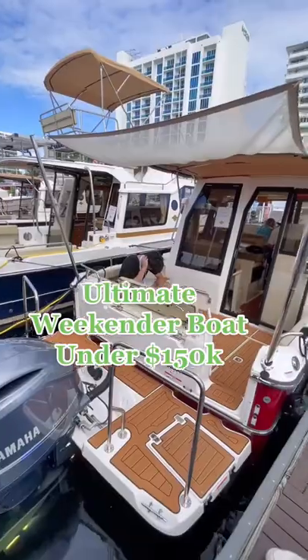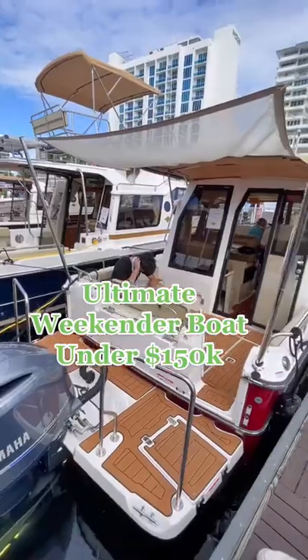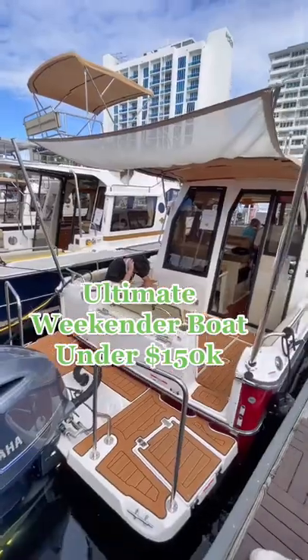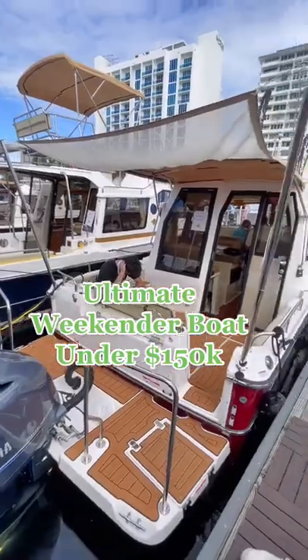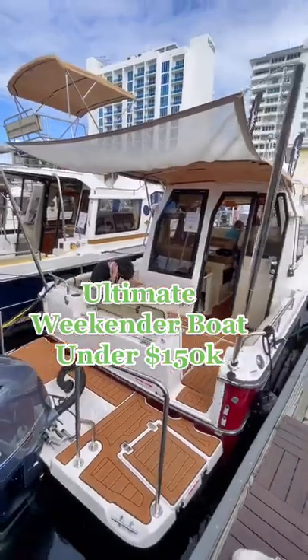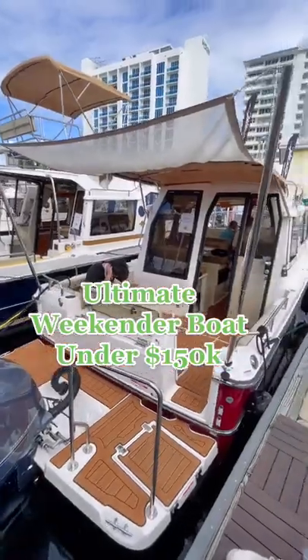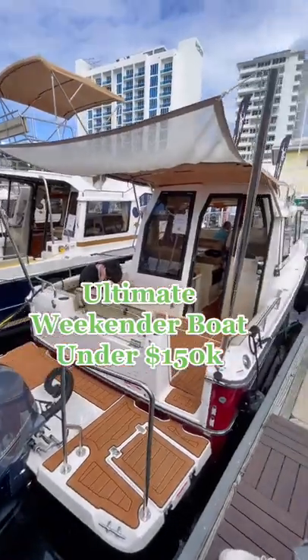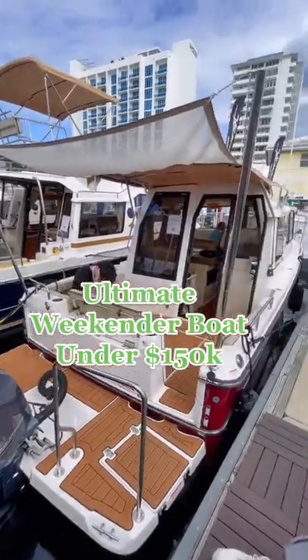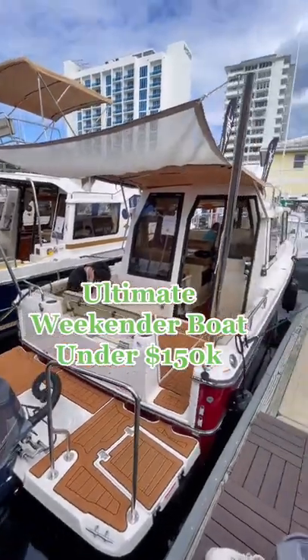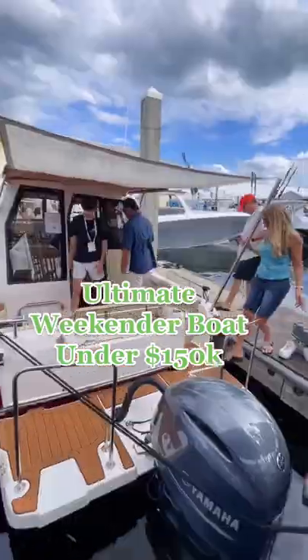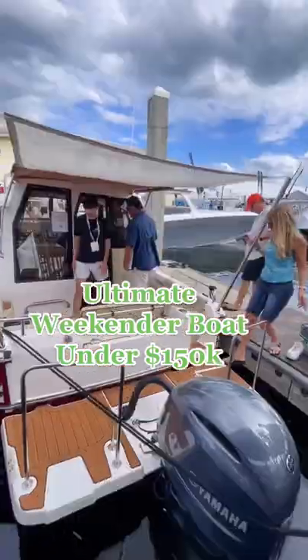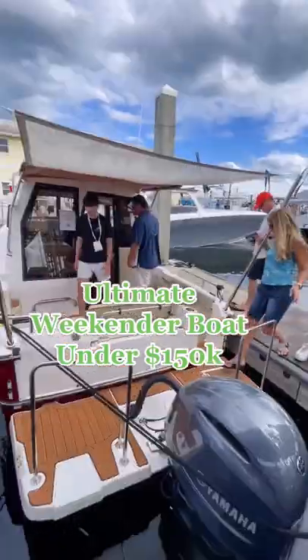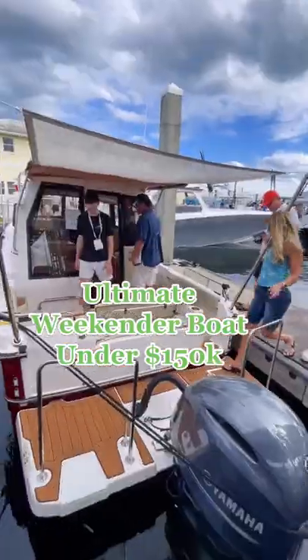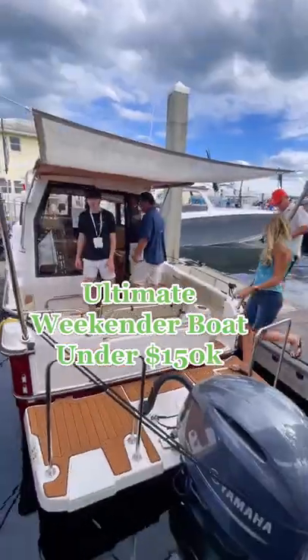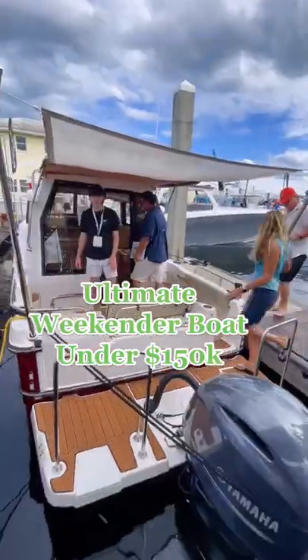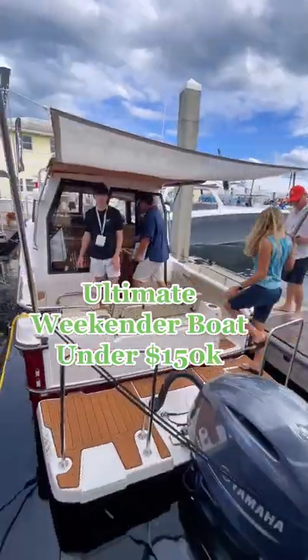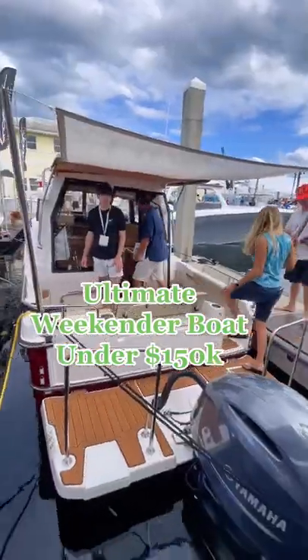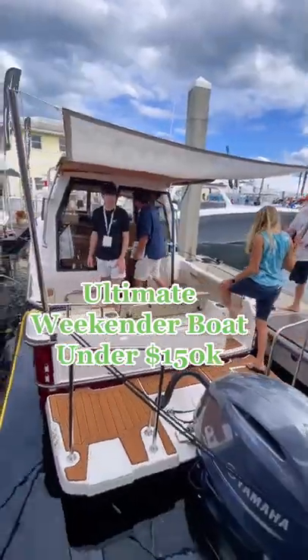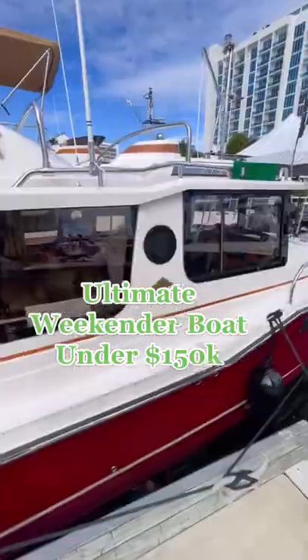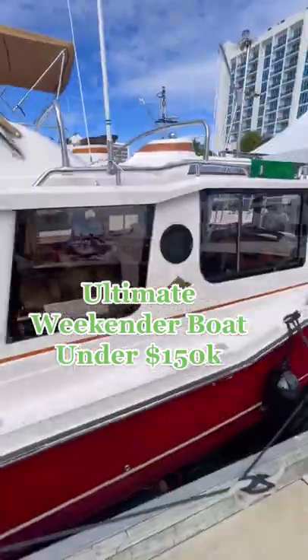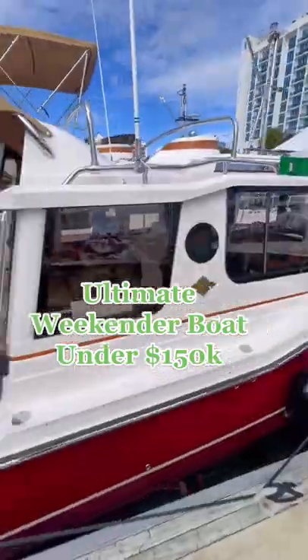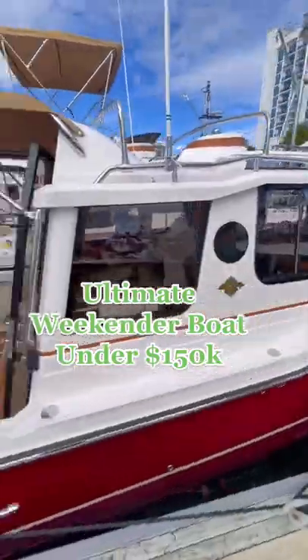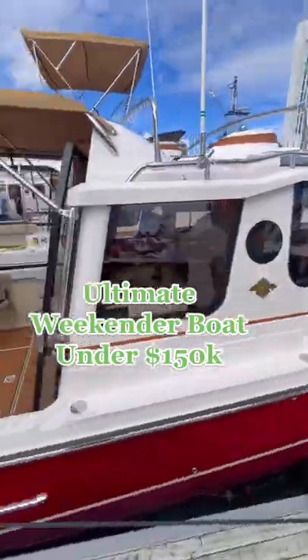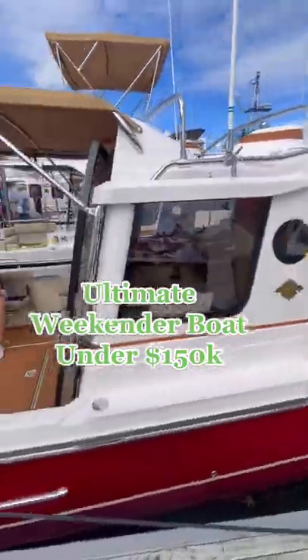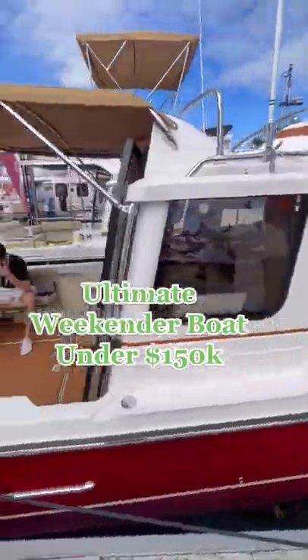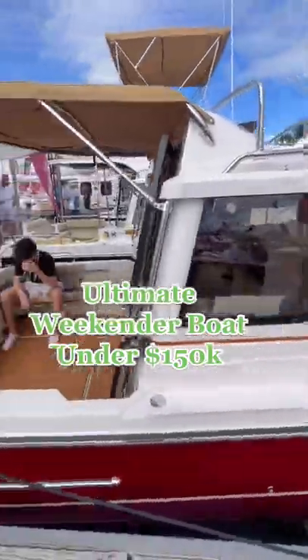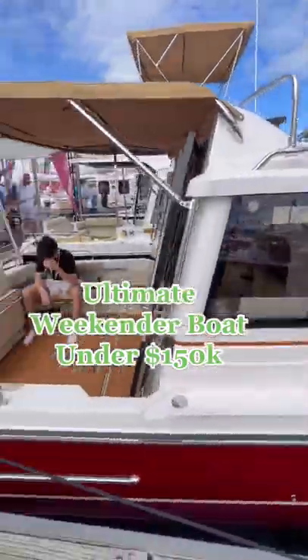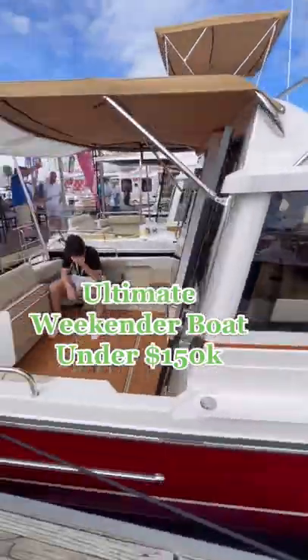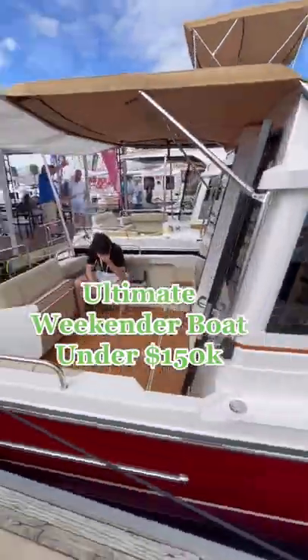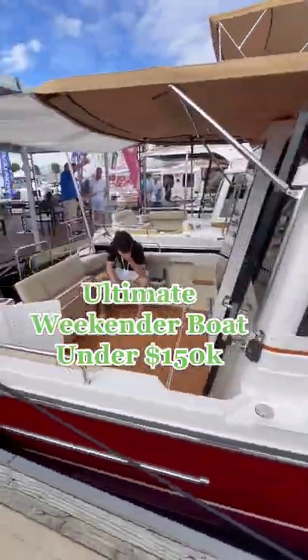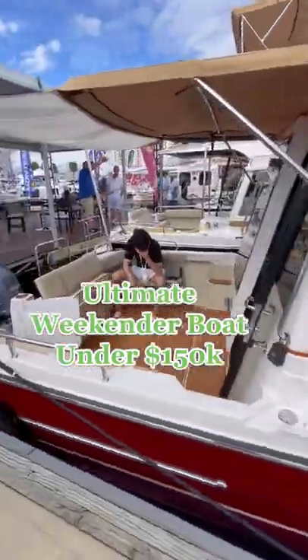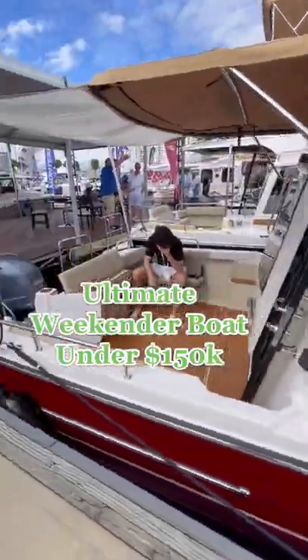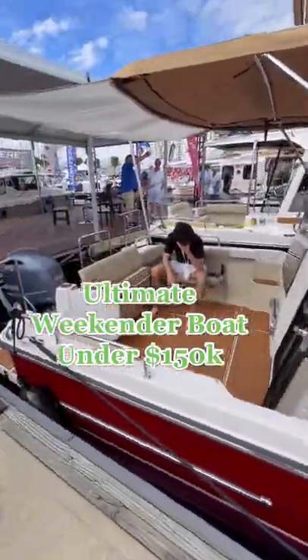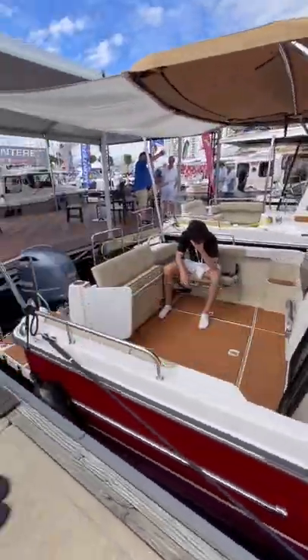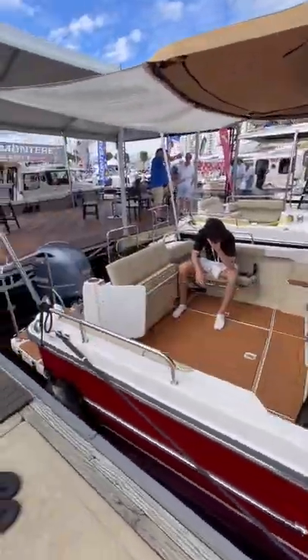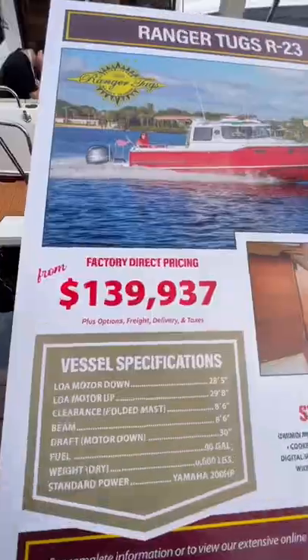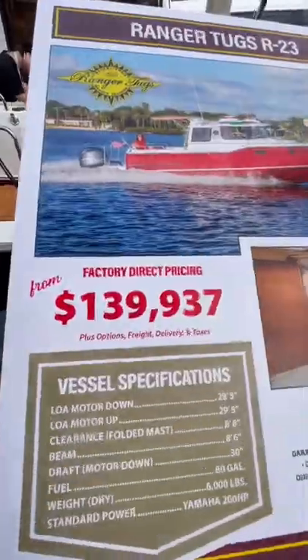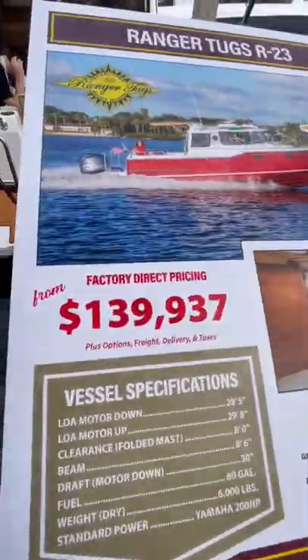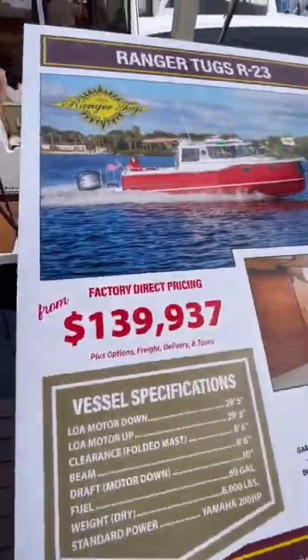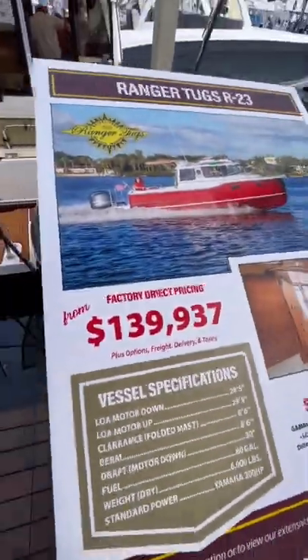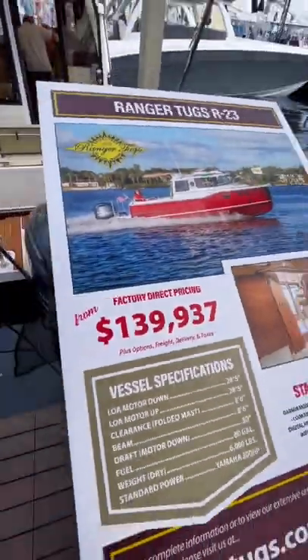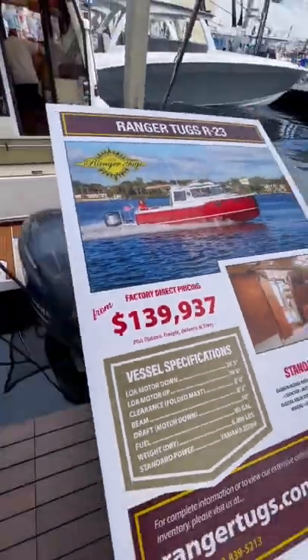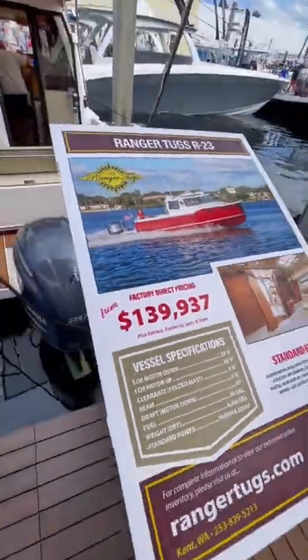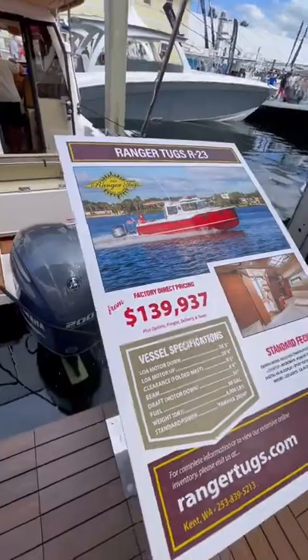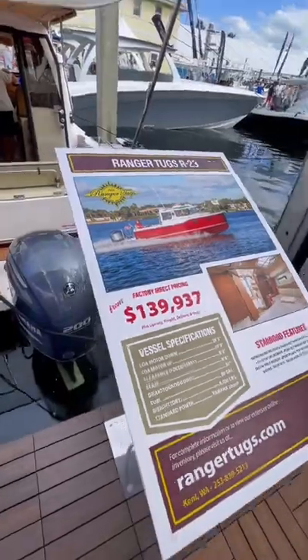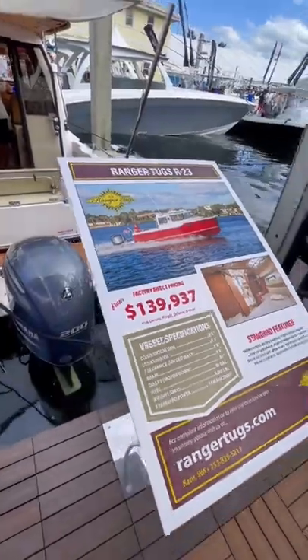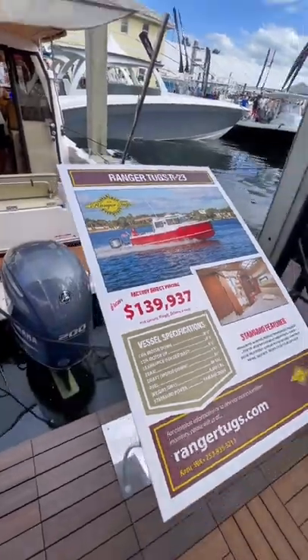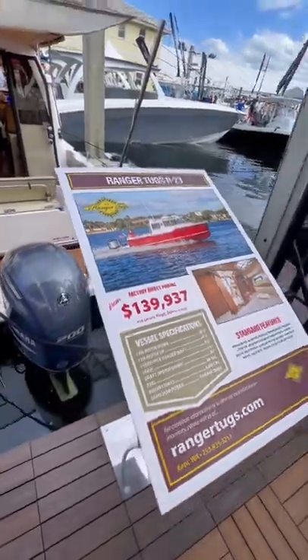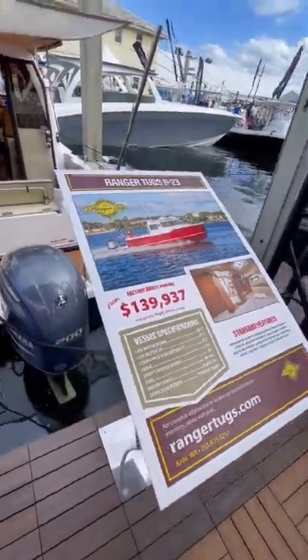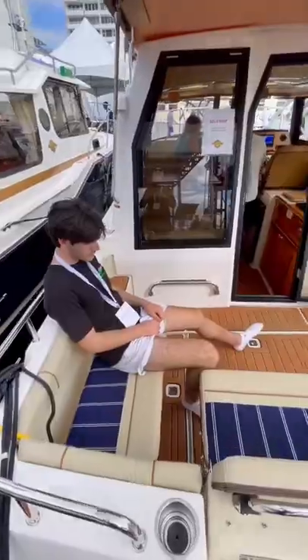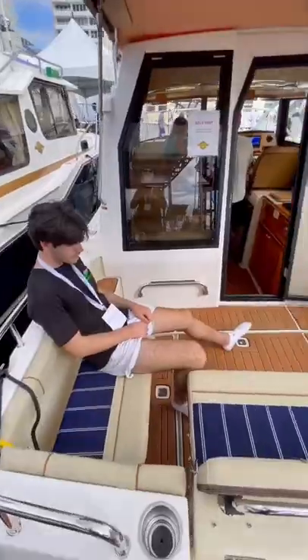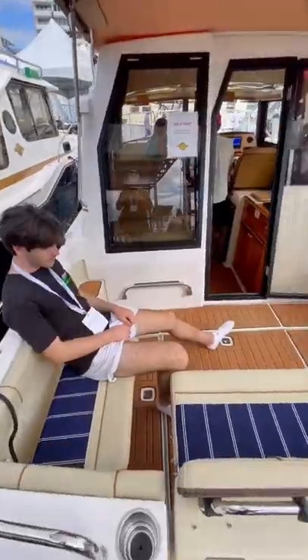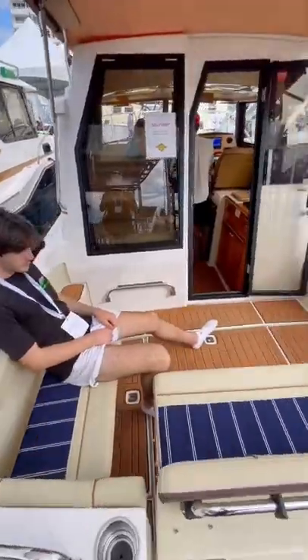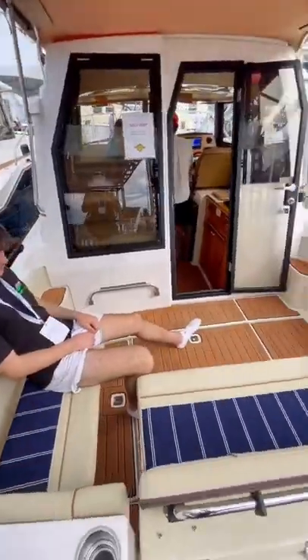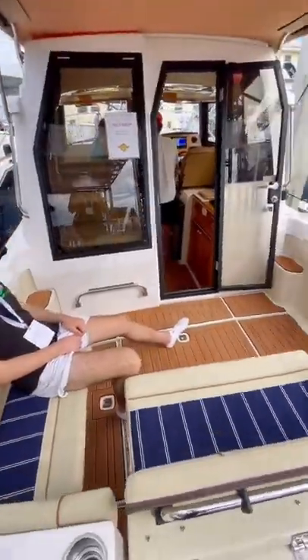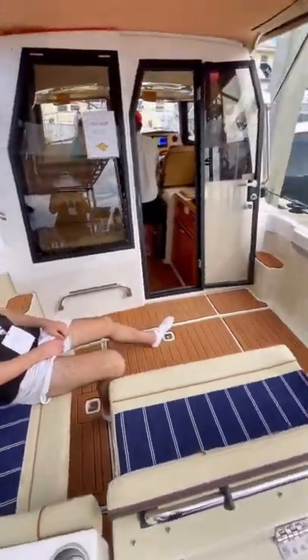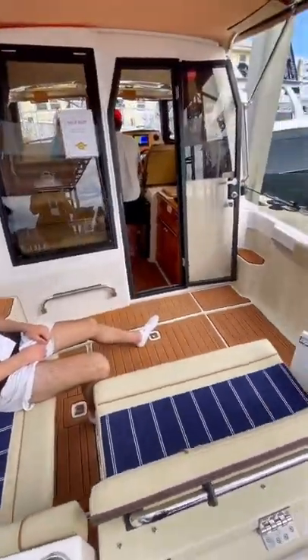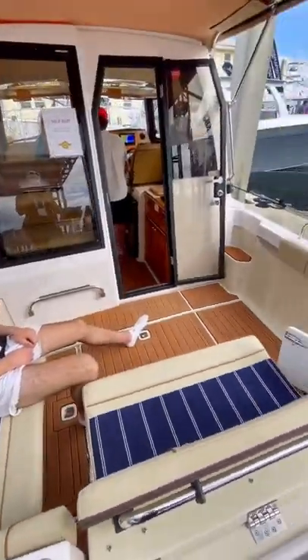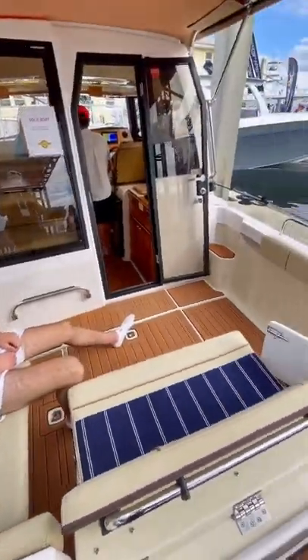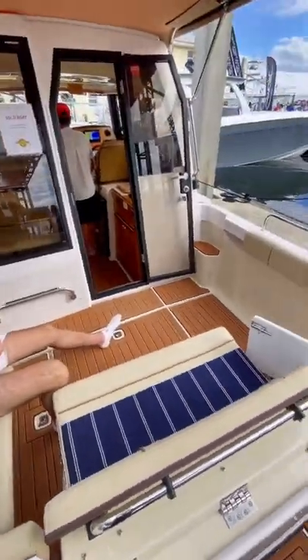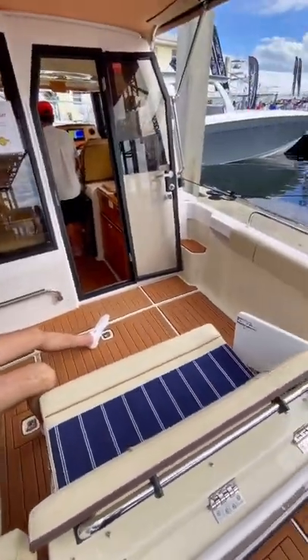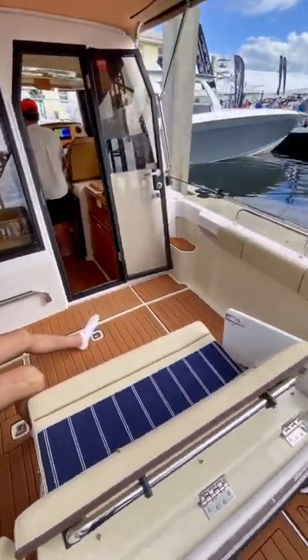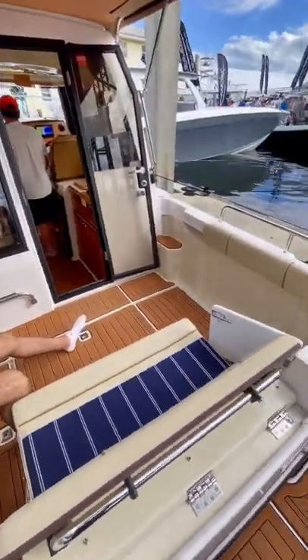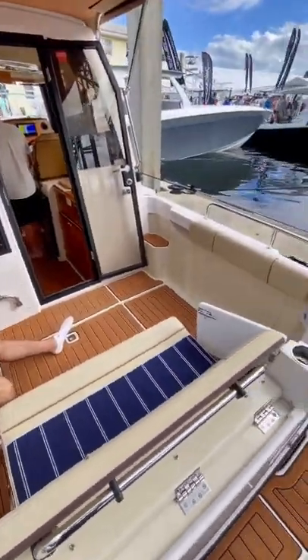This is the ultimate weekender boat under $150,000. It's a Ranger R23 and it can sleep a total of four people in three berths.